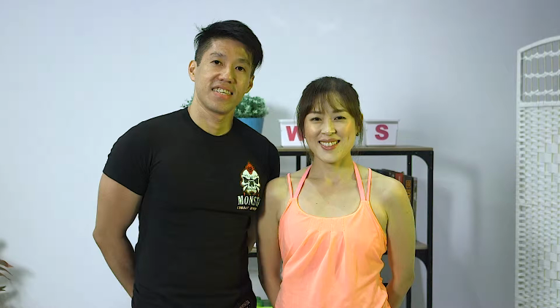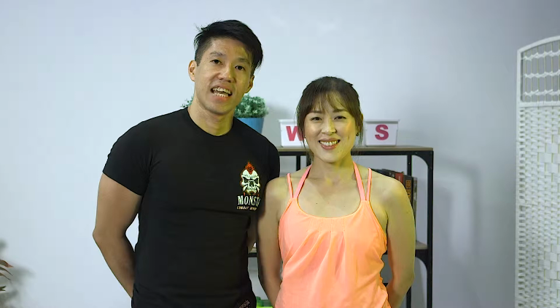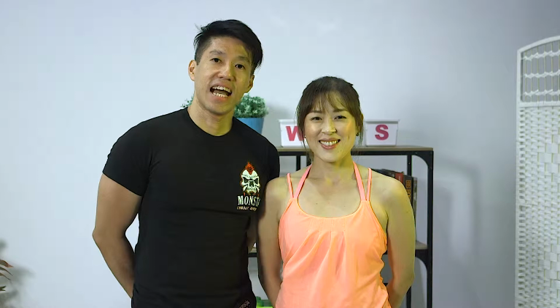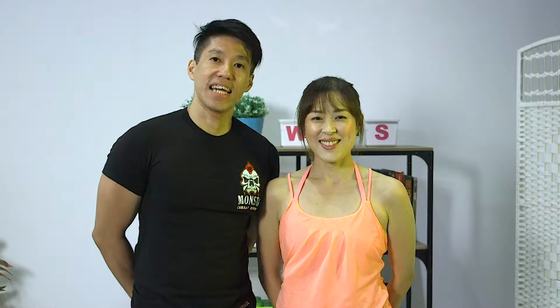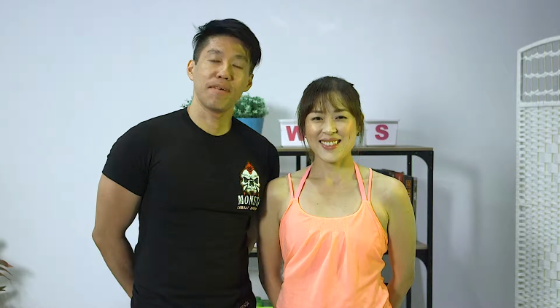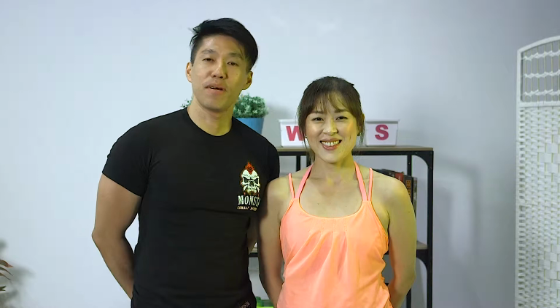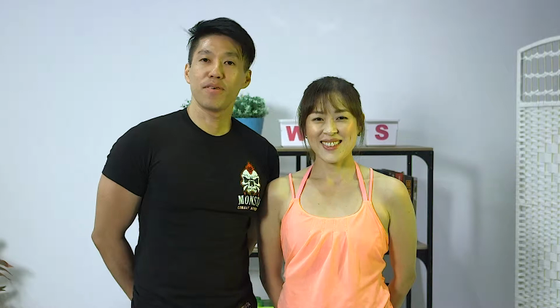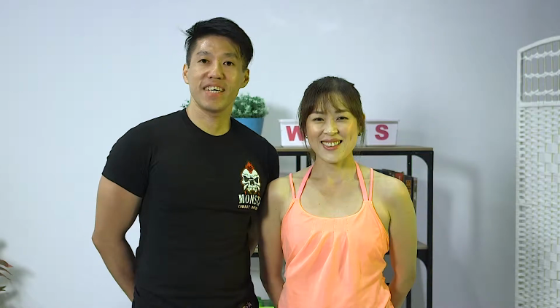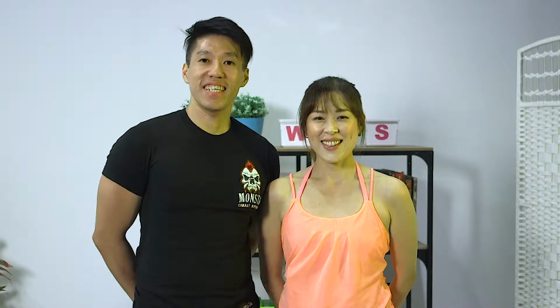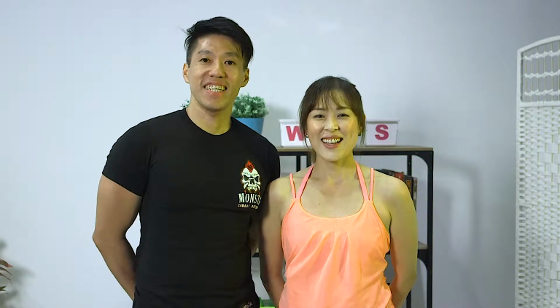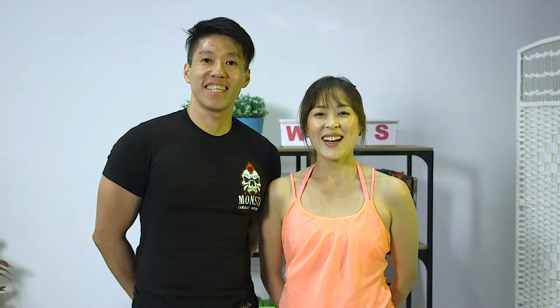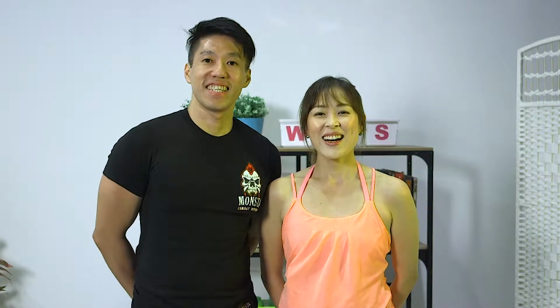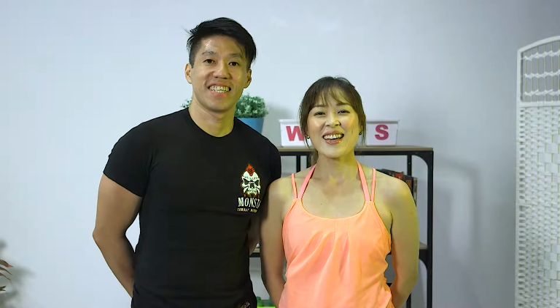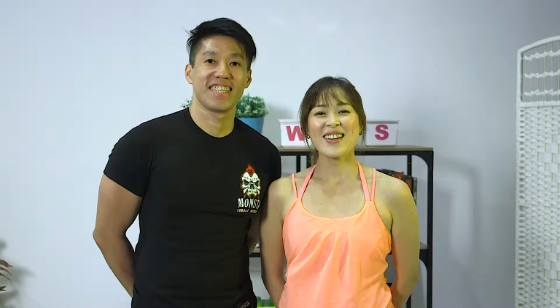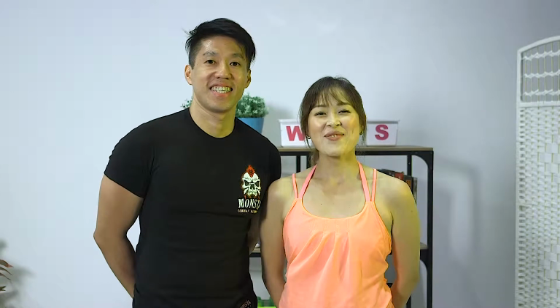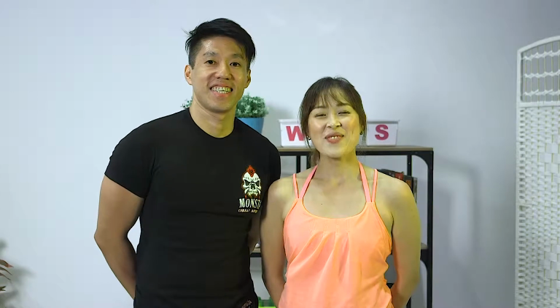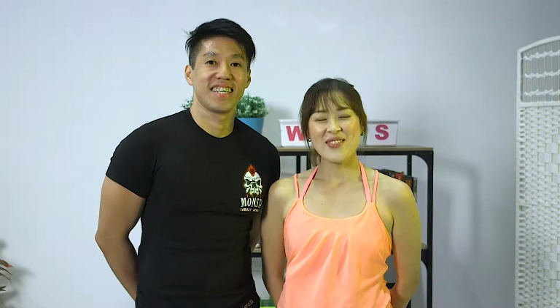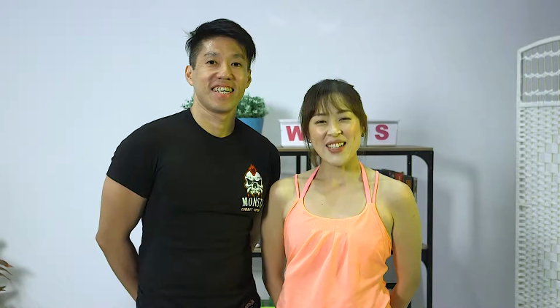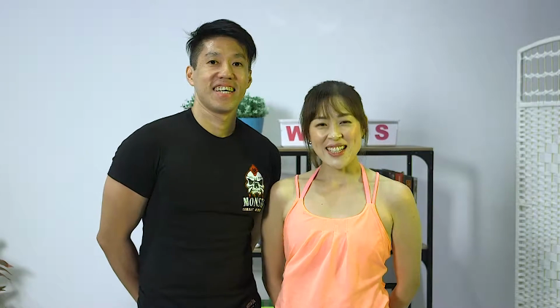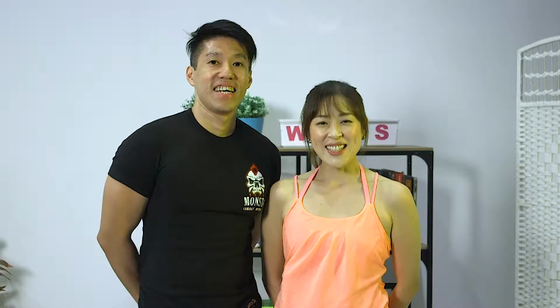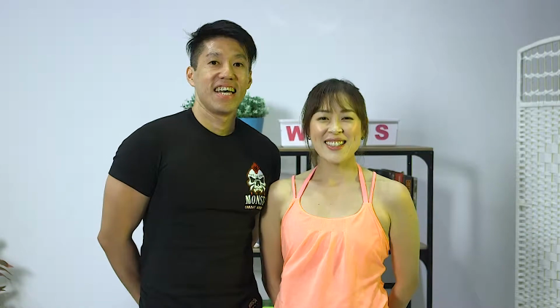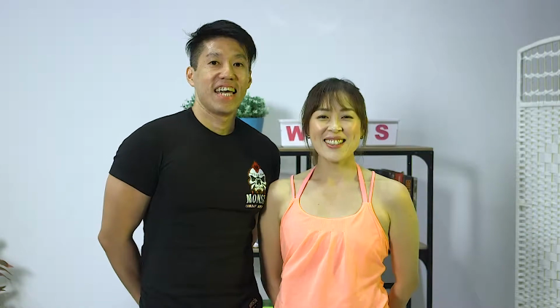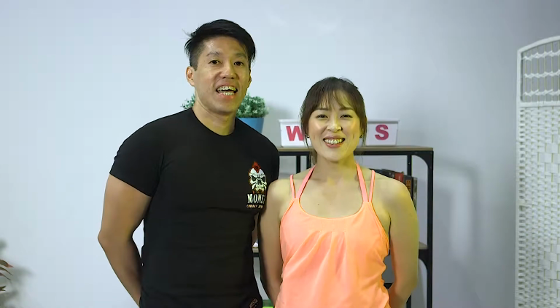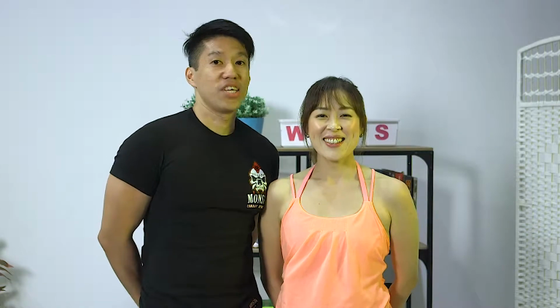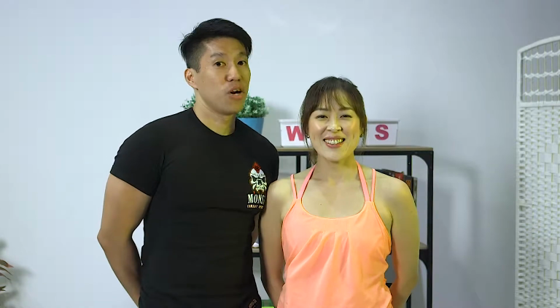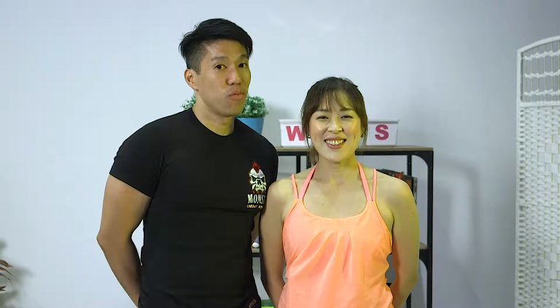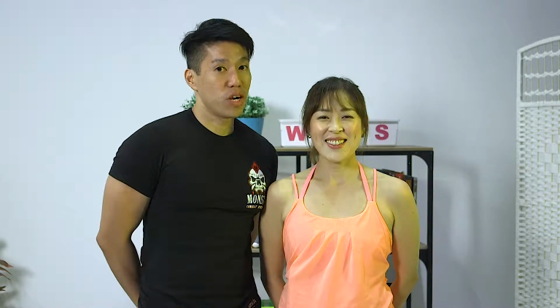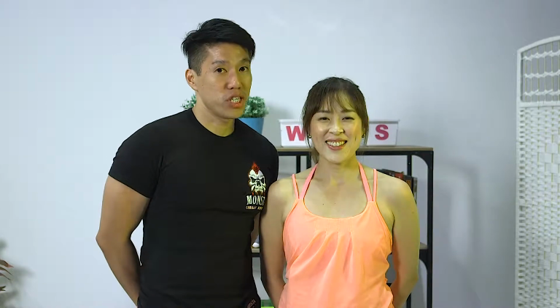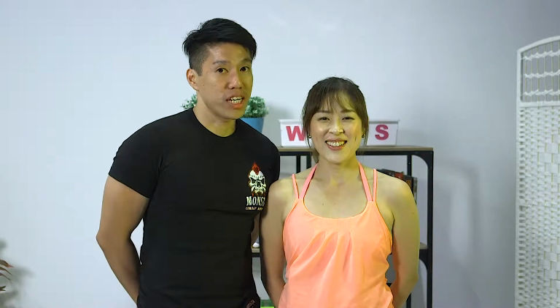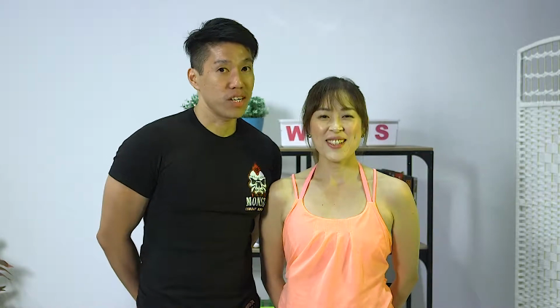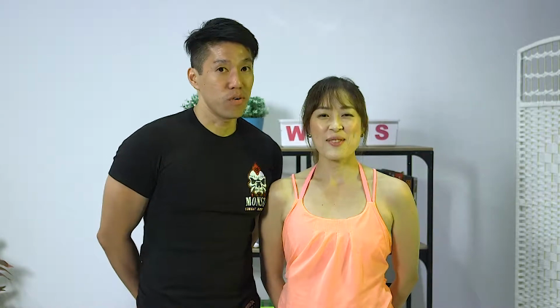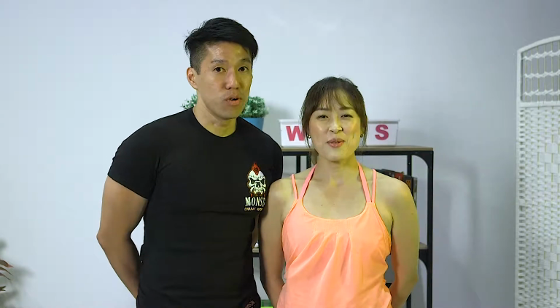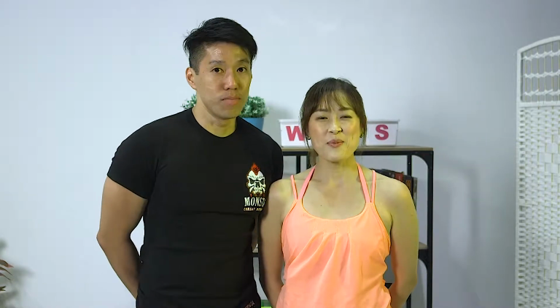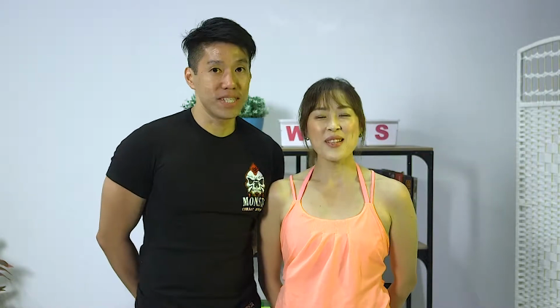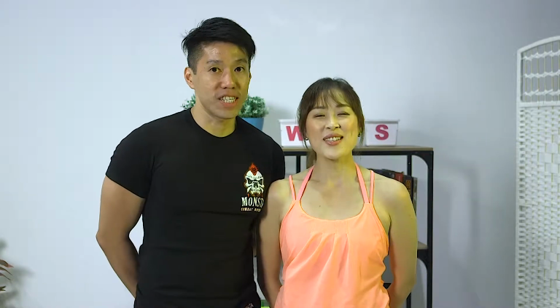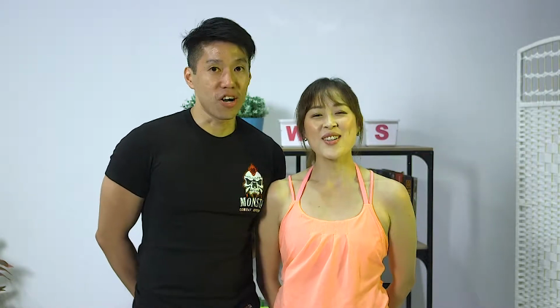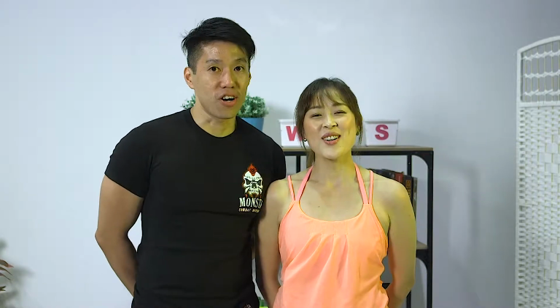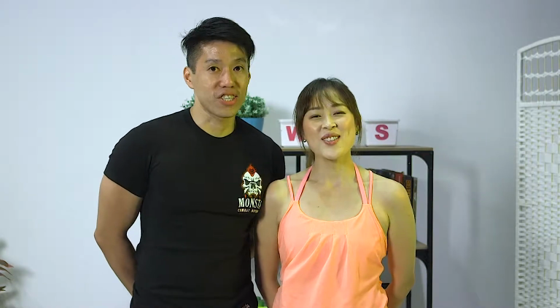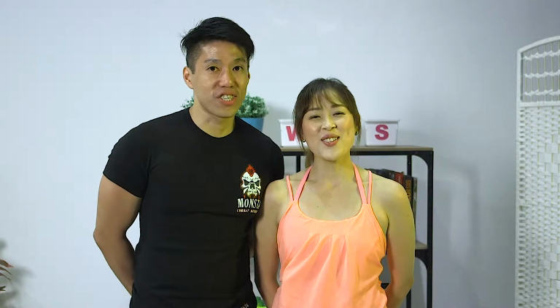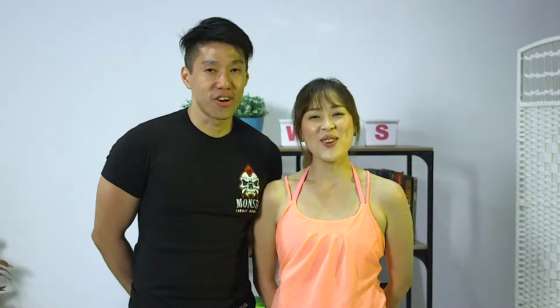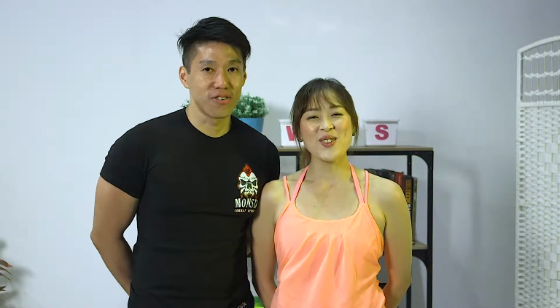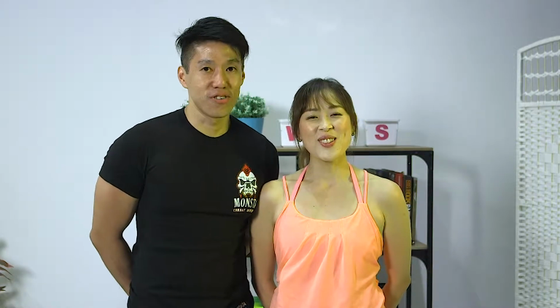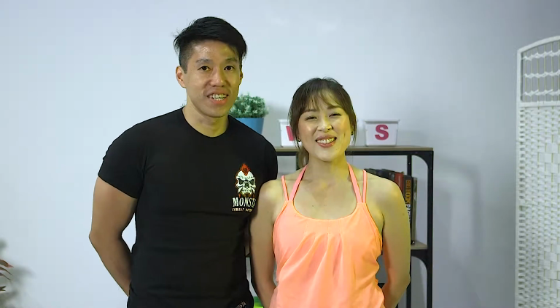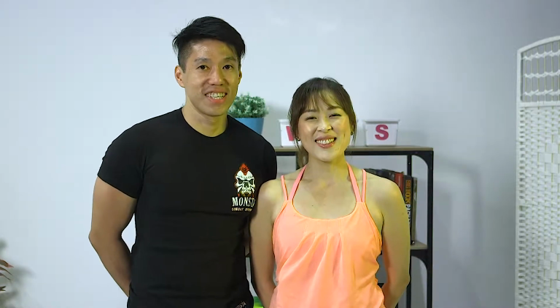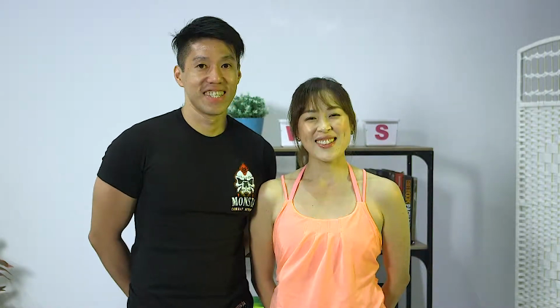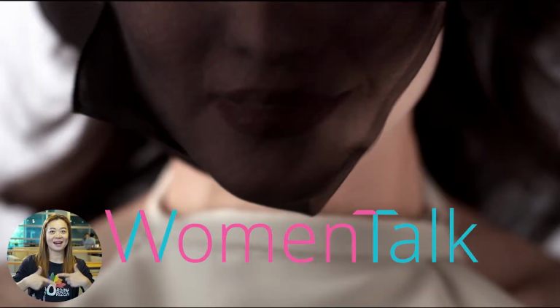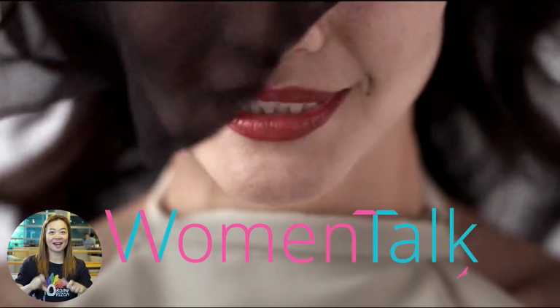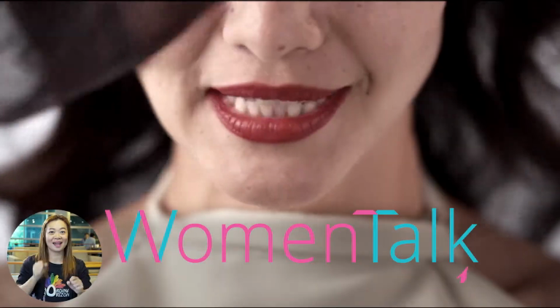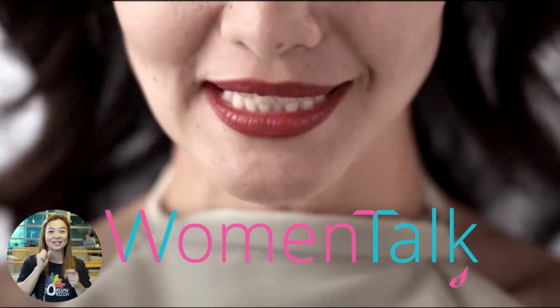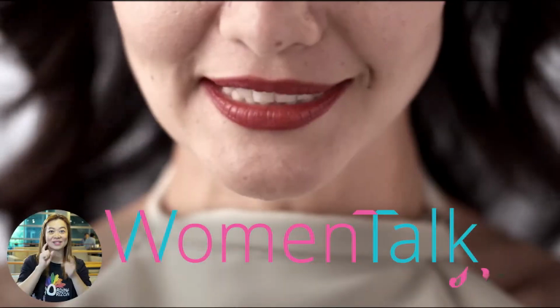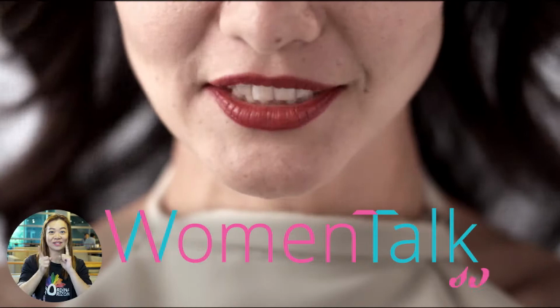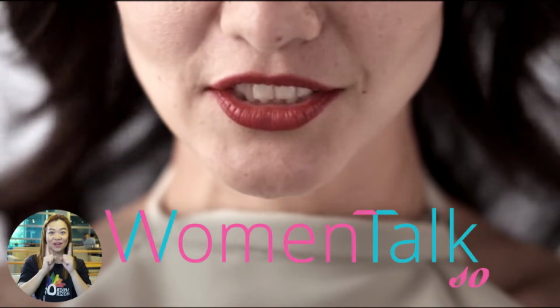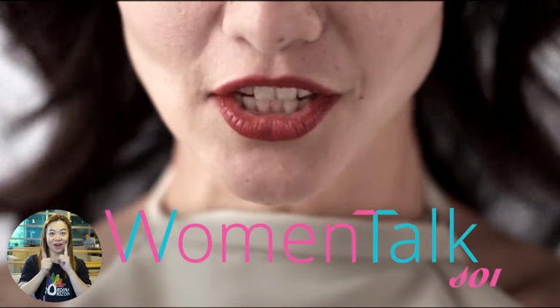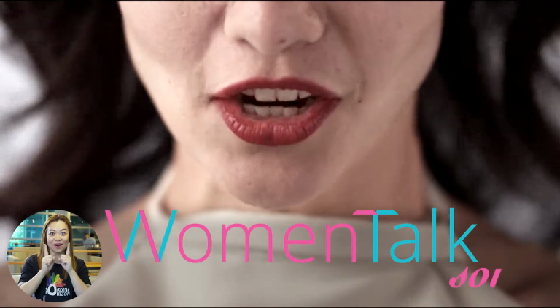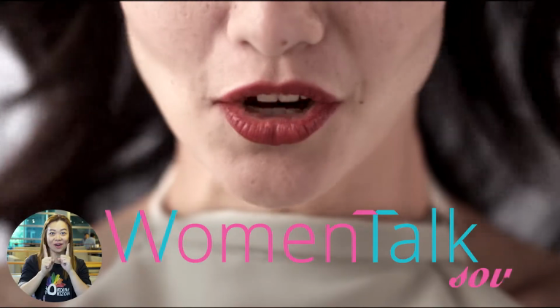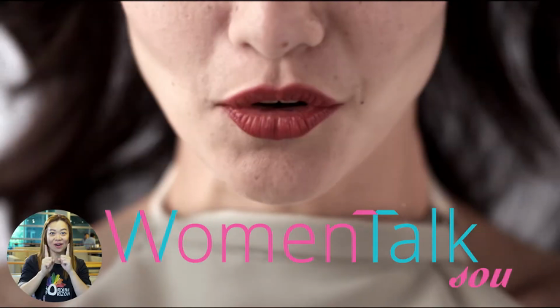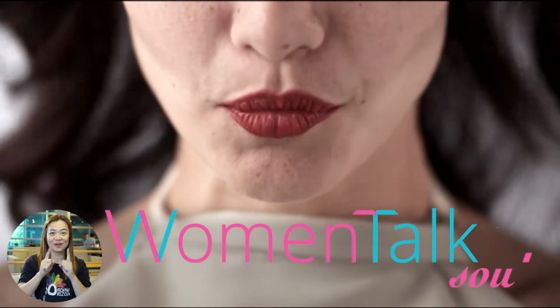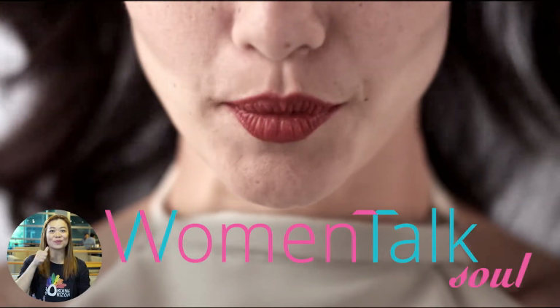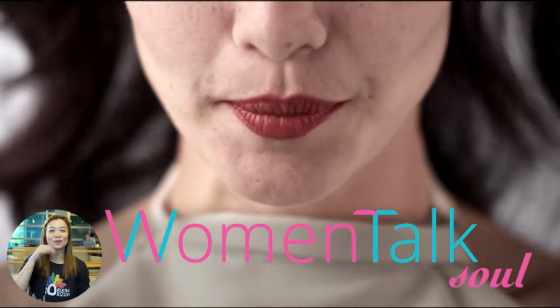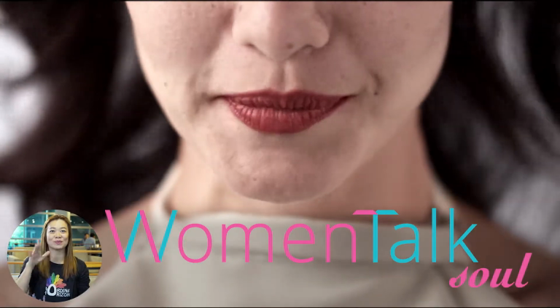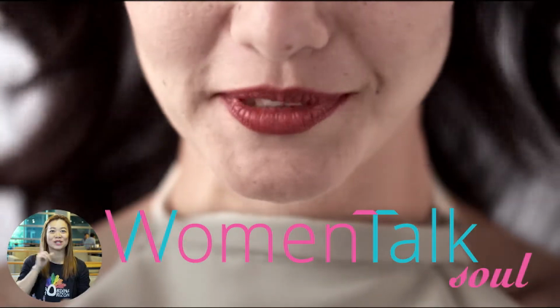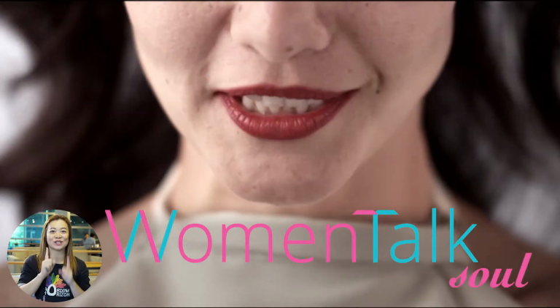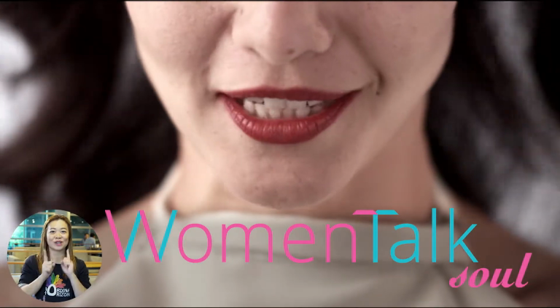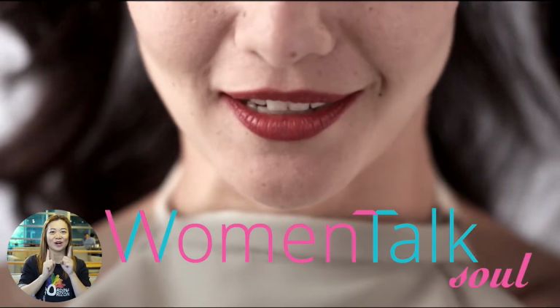Hi, I'm Melvin. Hi, I'm Serena. And you're watching Women's Talk Soul. Let's talk Women's Talk.